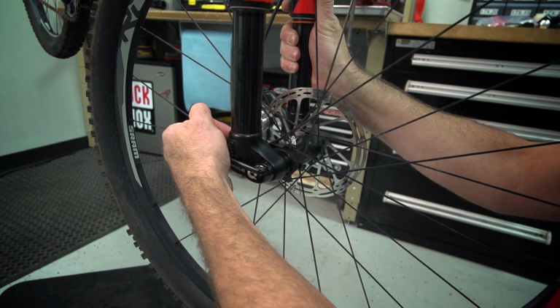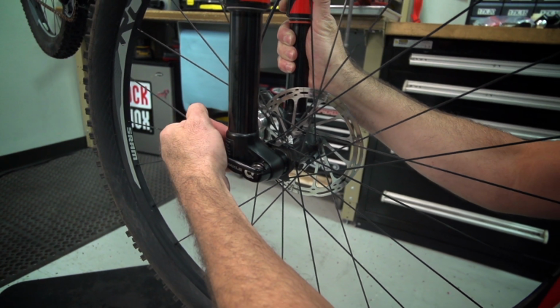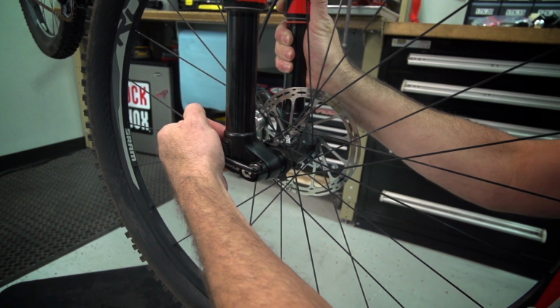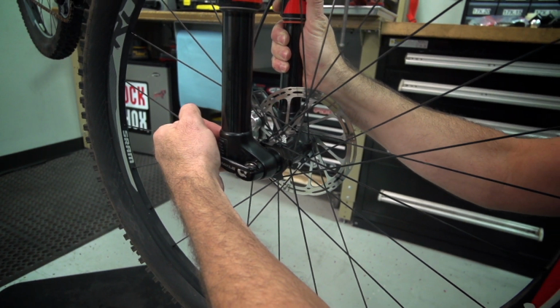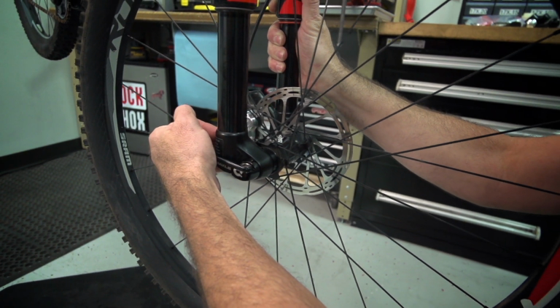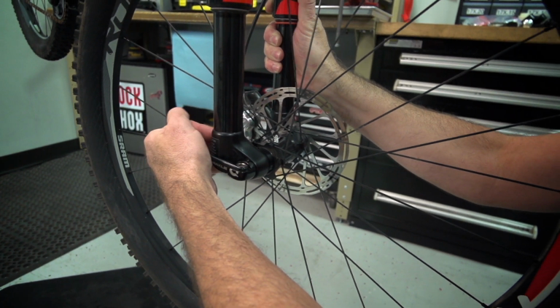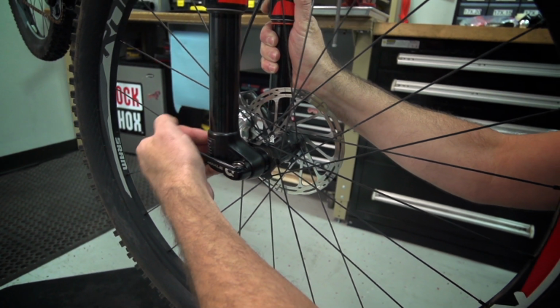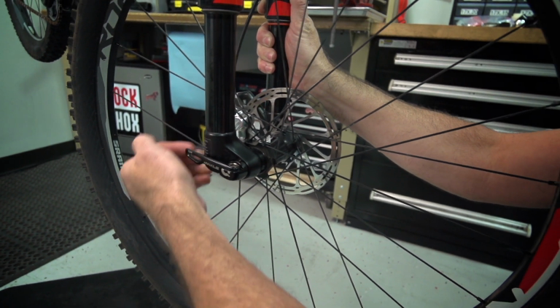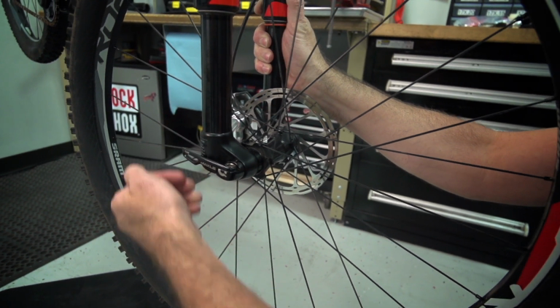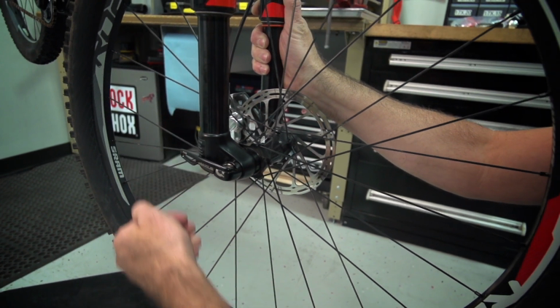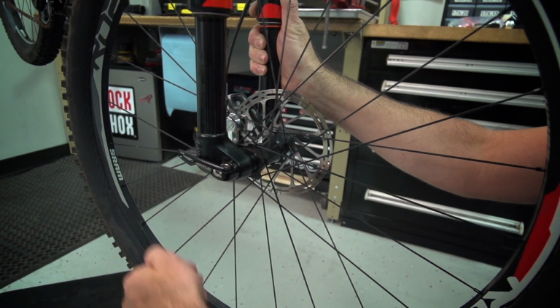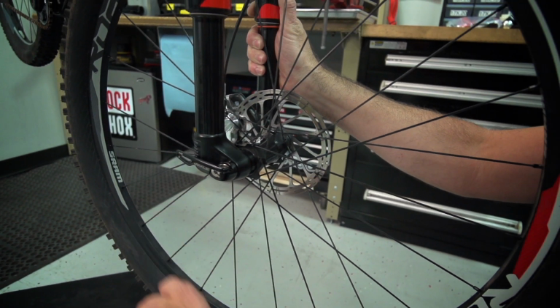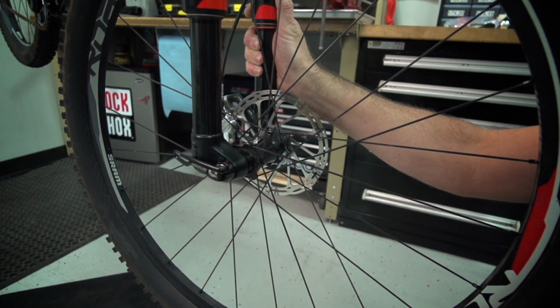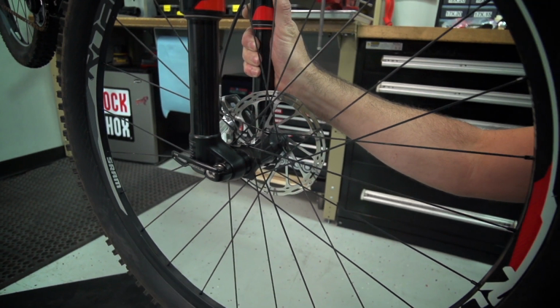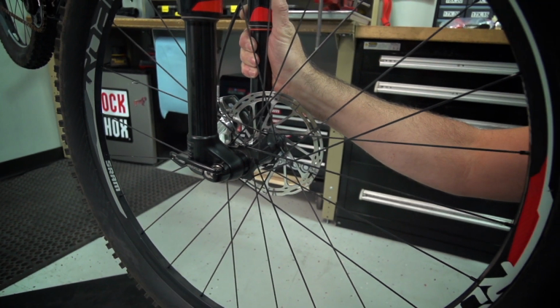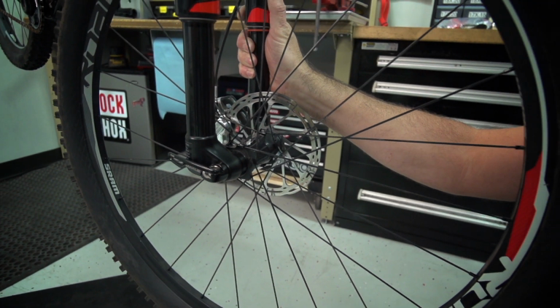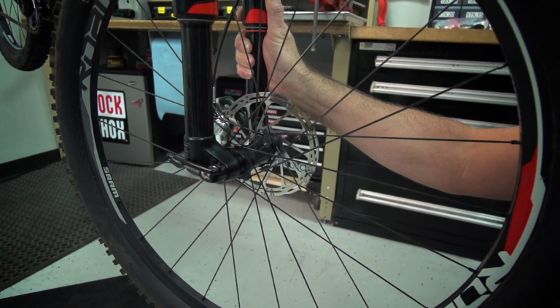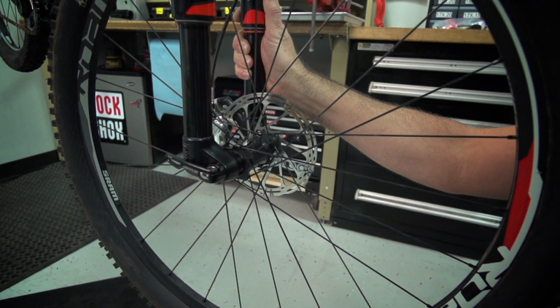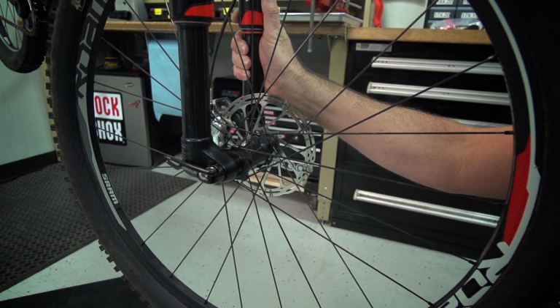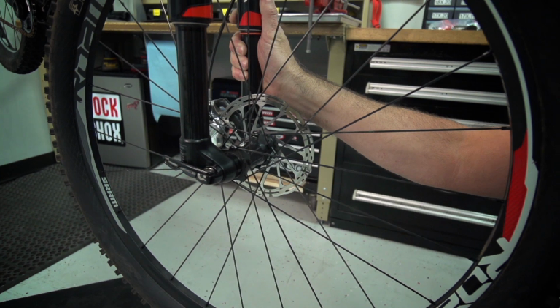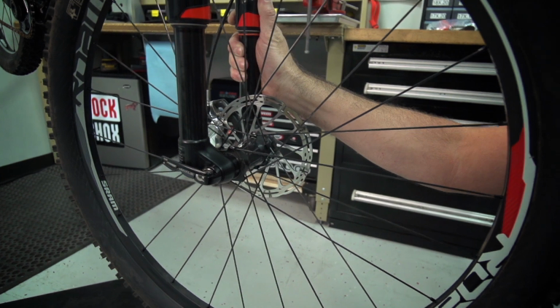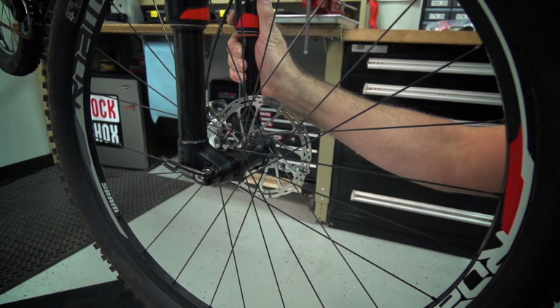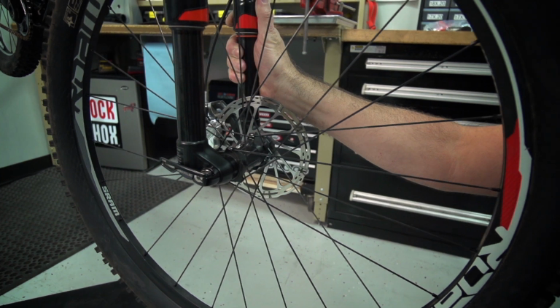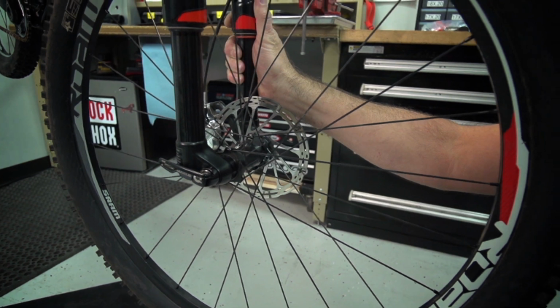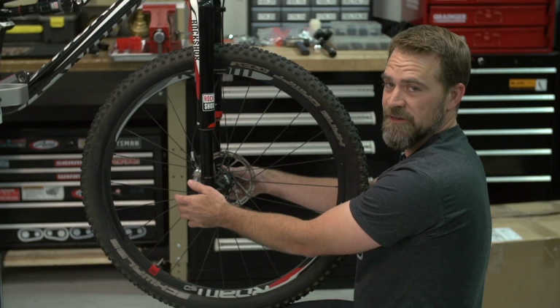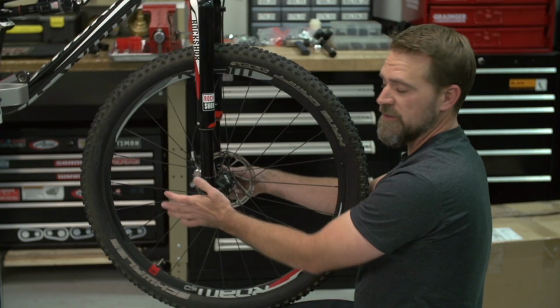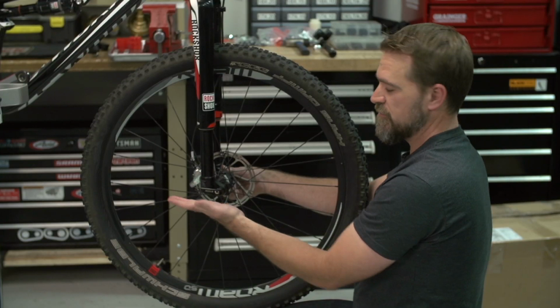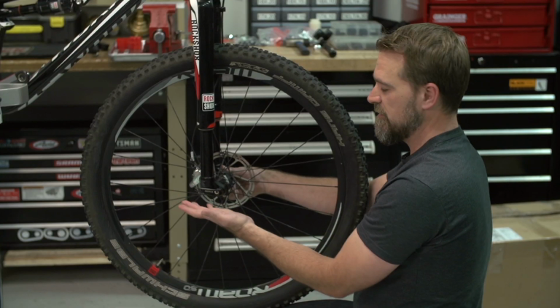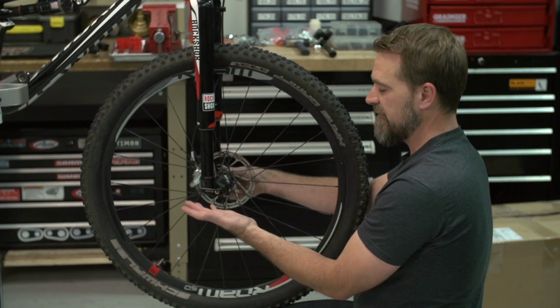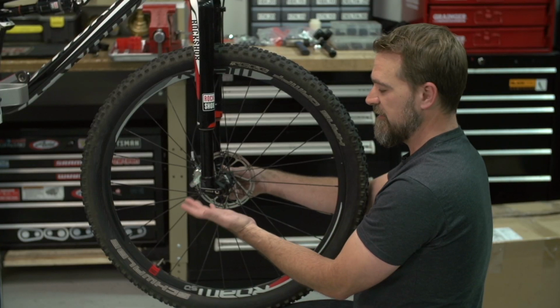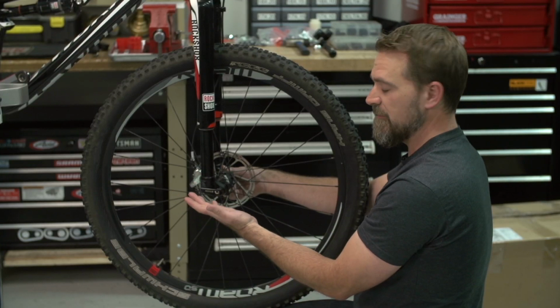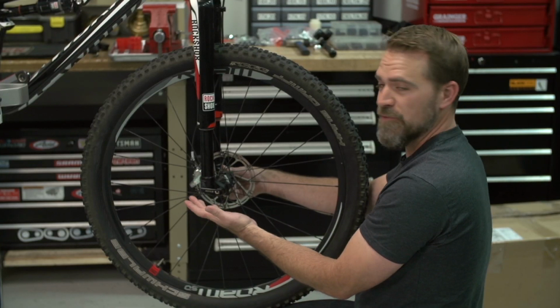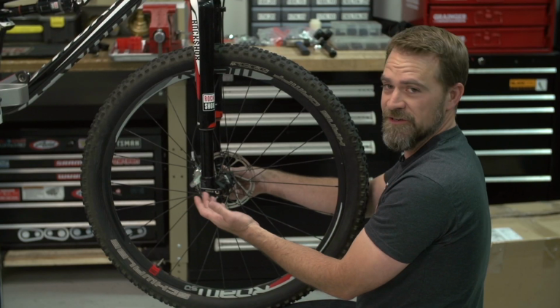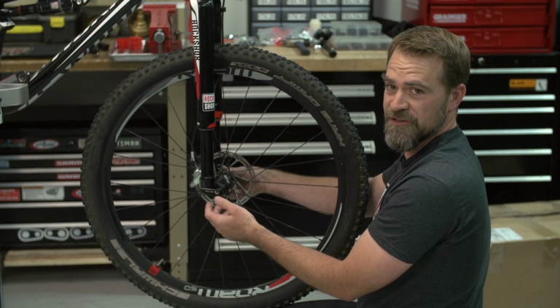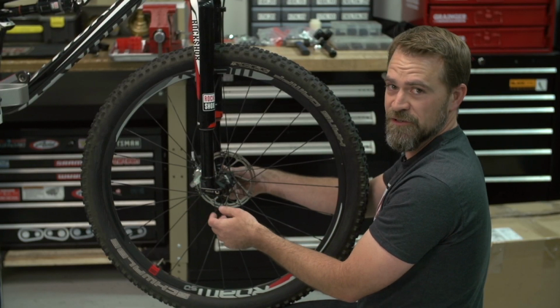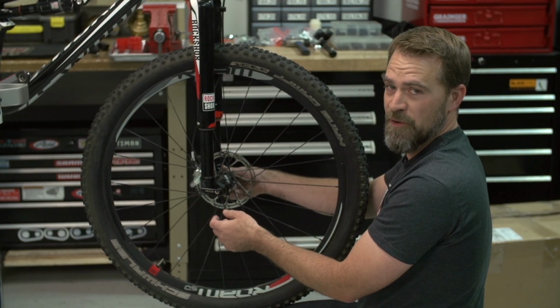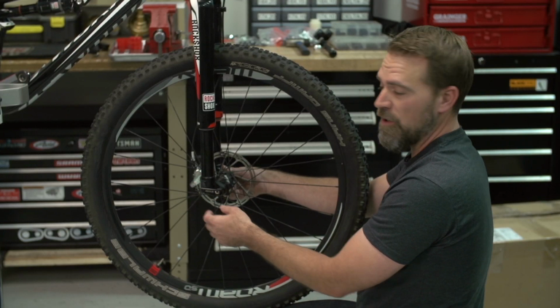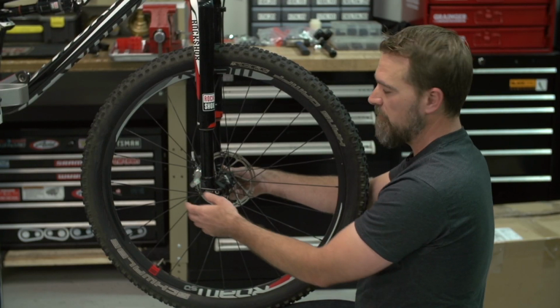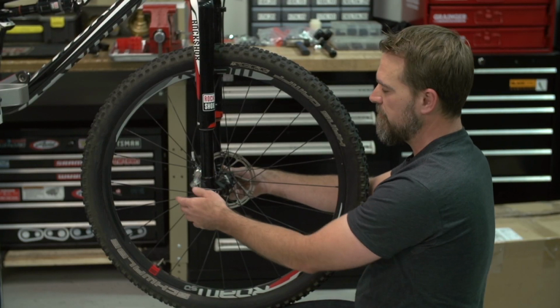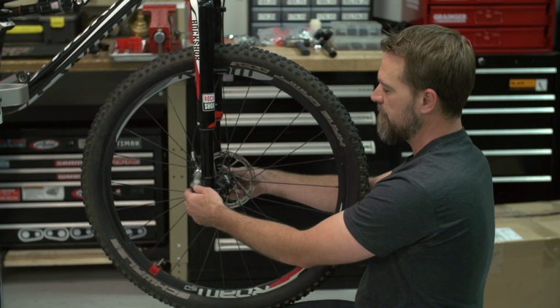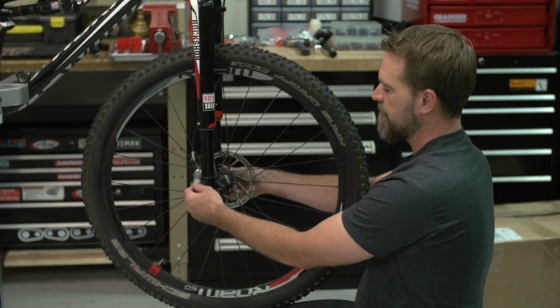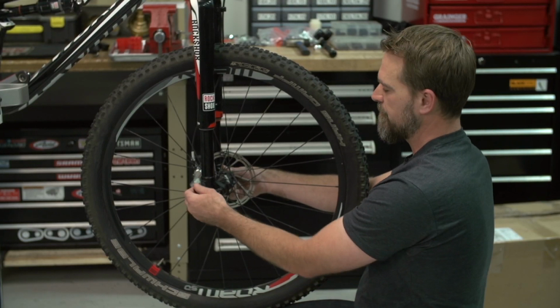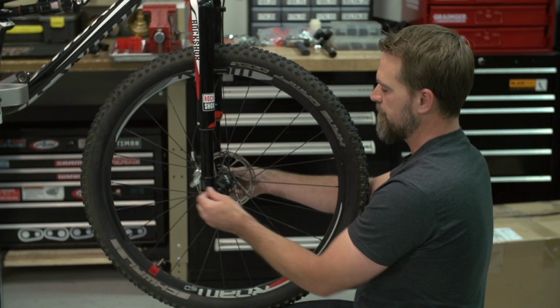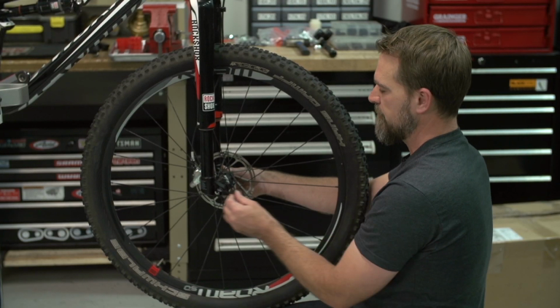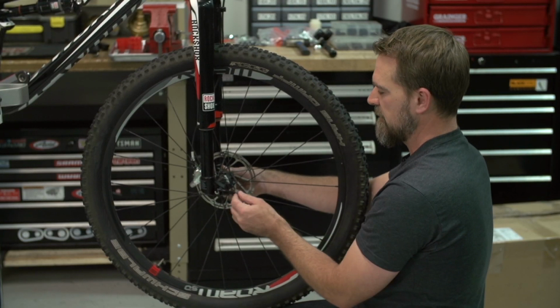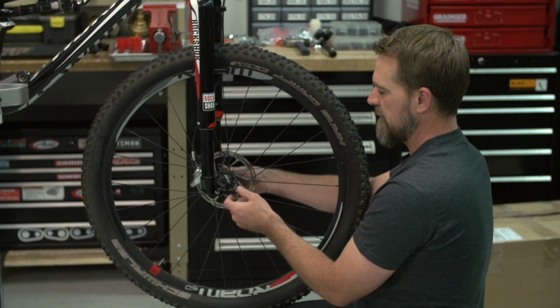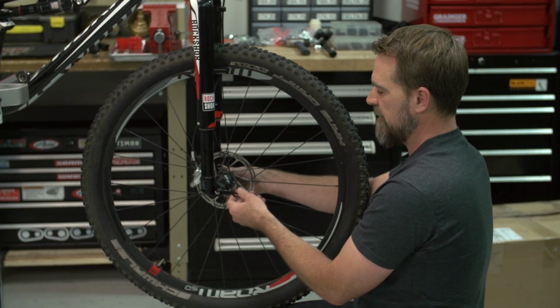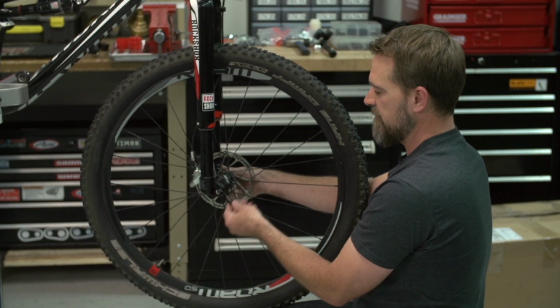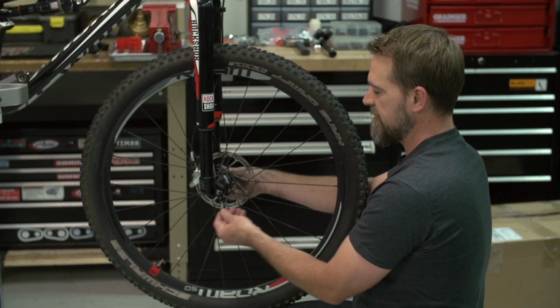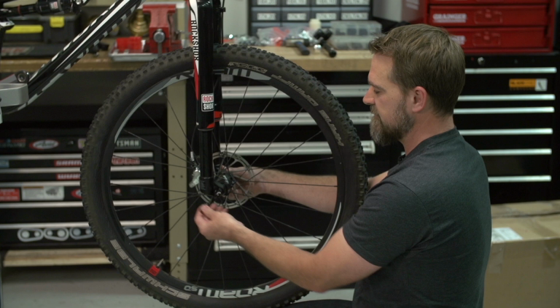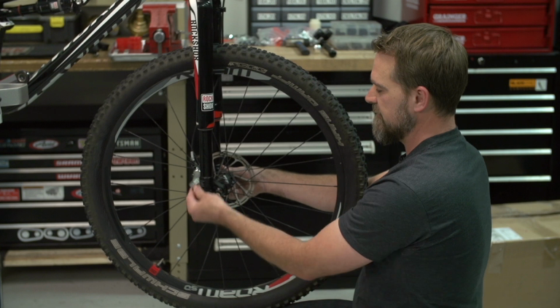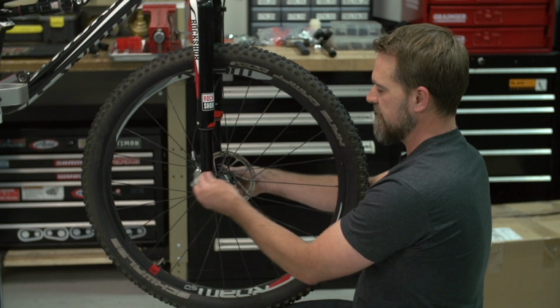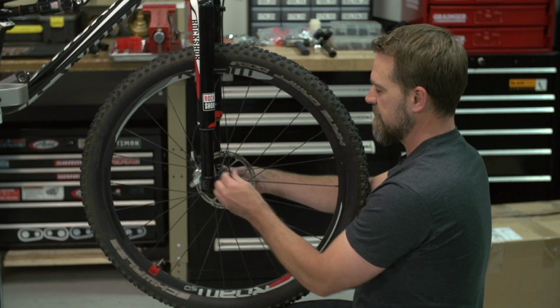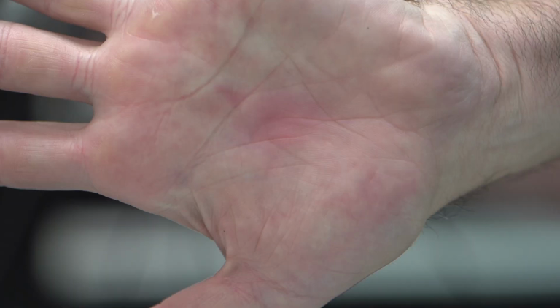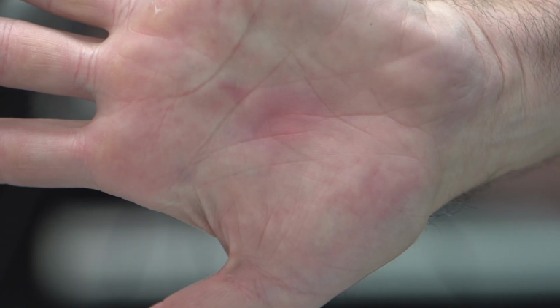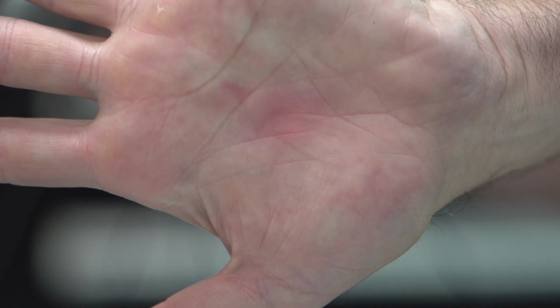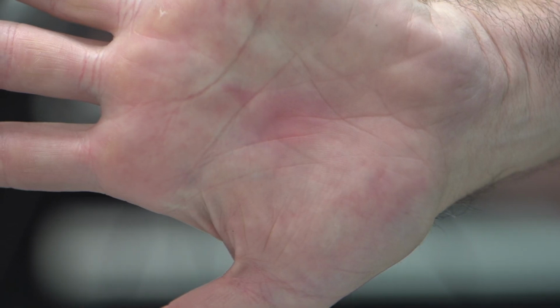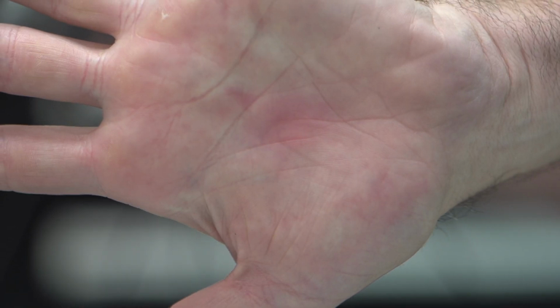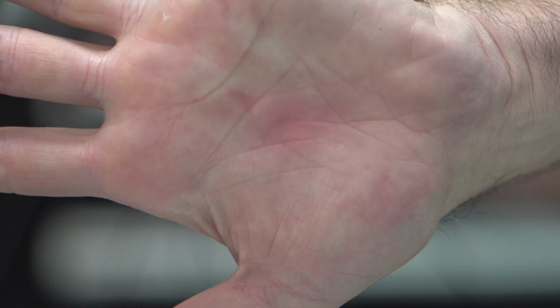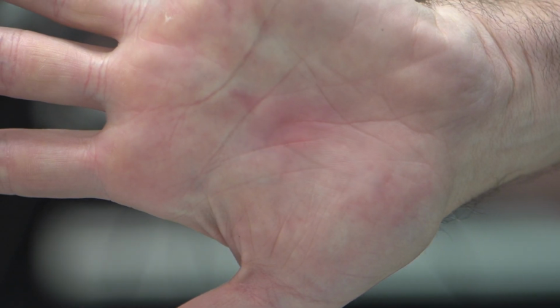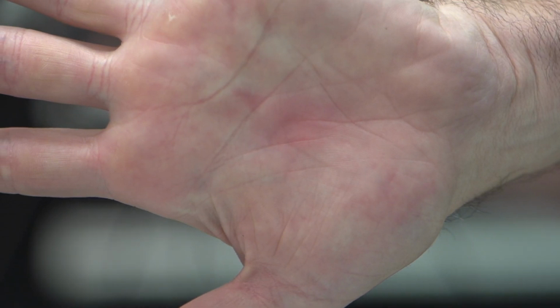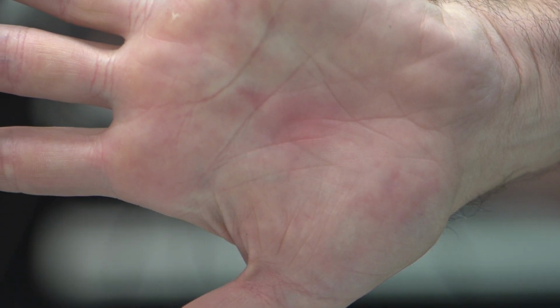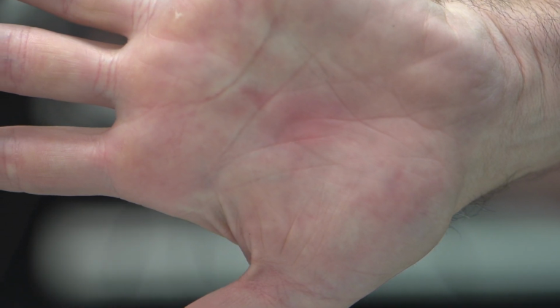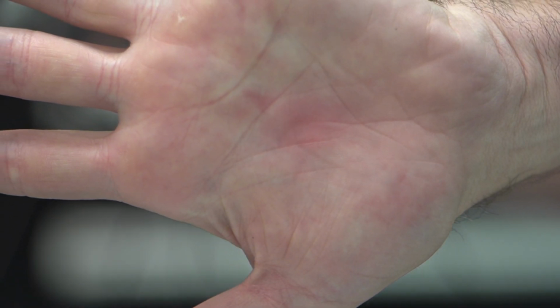Close the Maxil Ultimate lever. The force required to shut the lever of the Maxil Ultimate should leave an imprint on your palm. If it doesn't, do it again until it does.